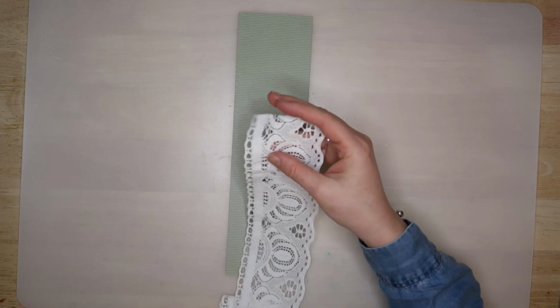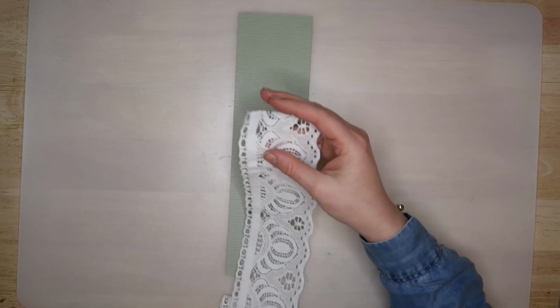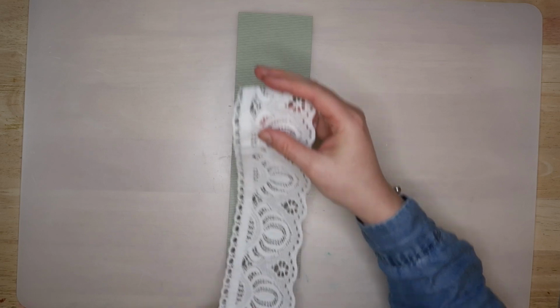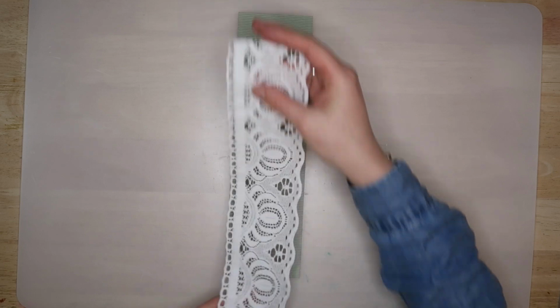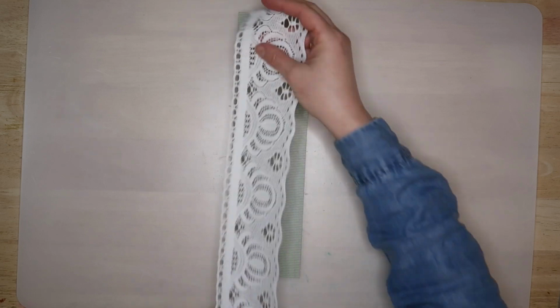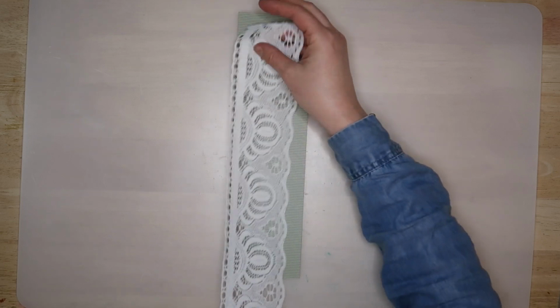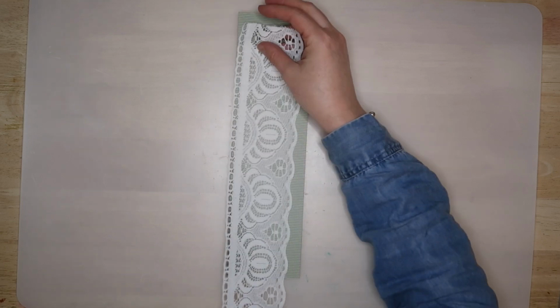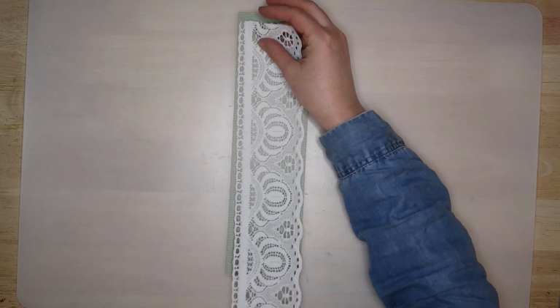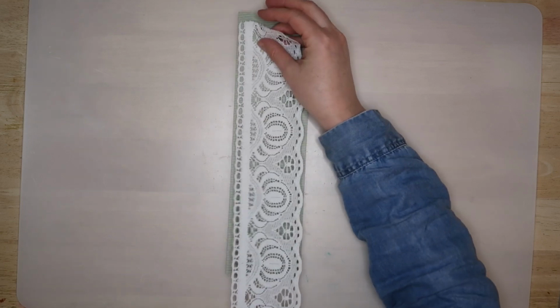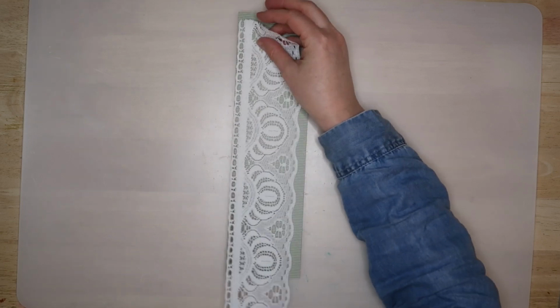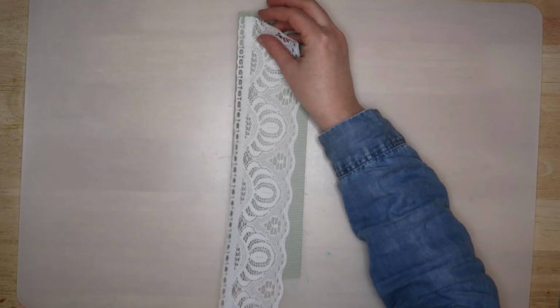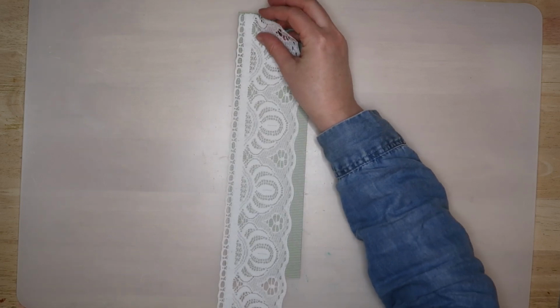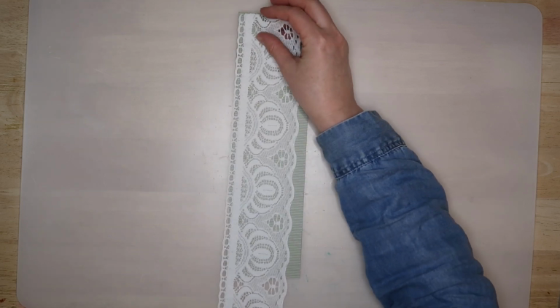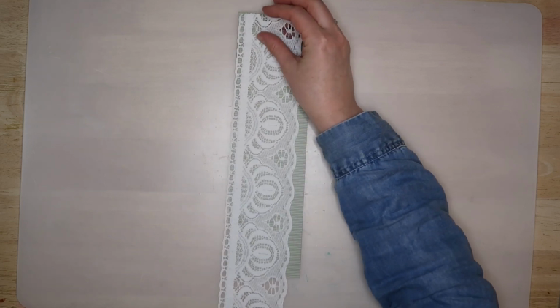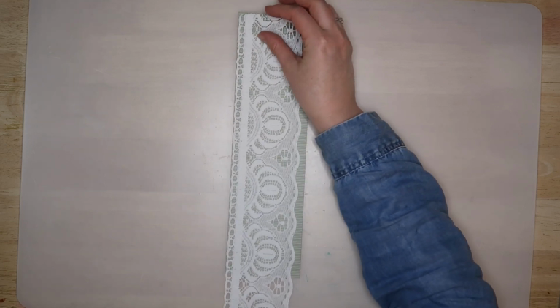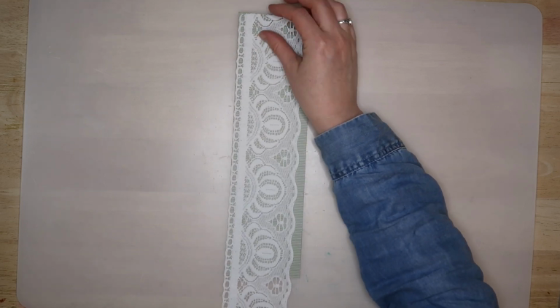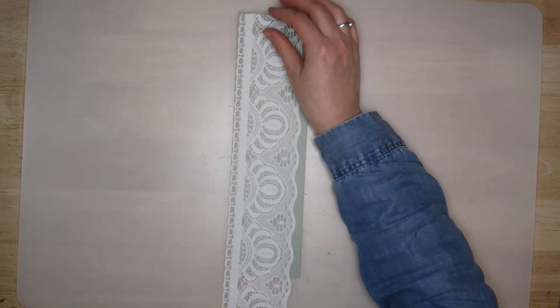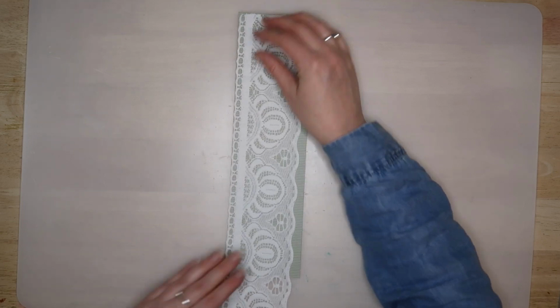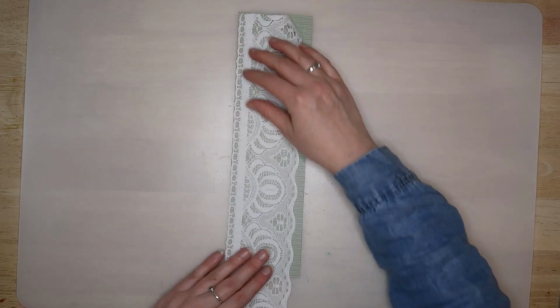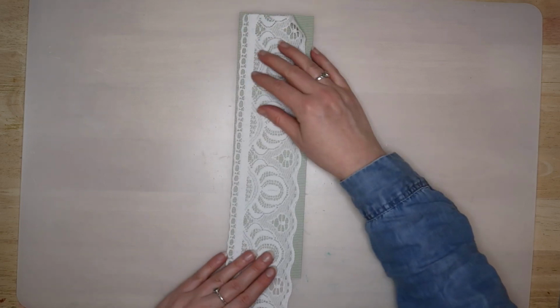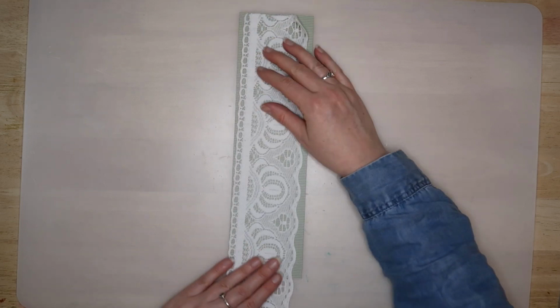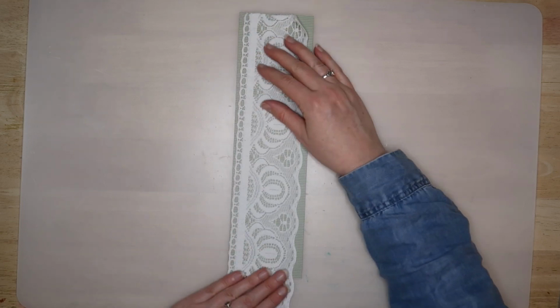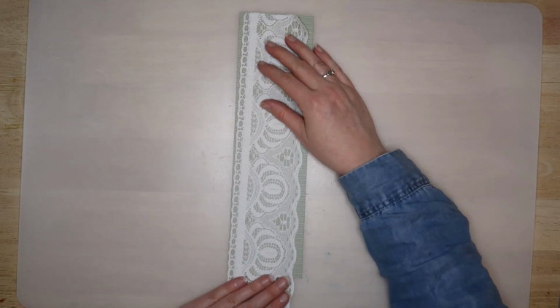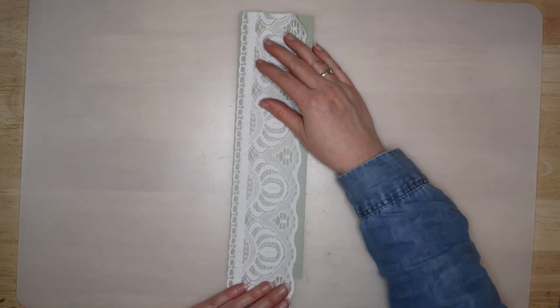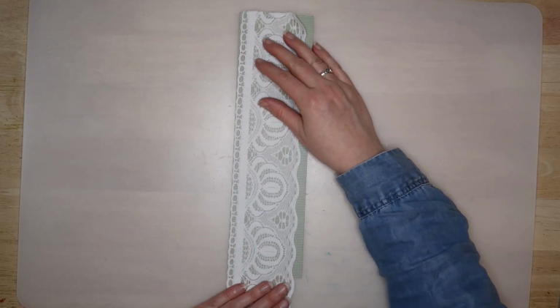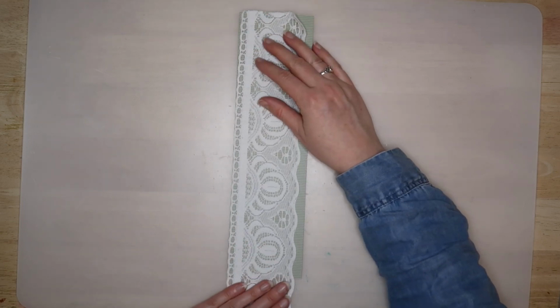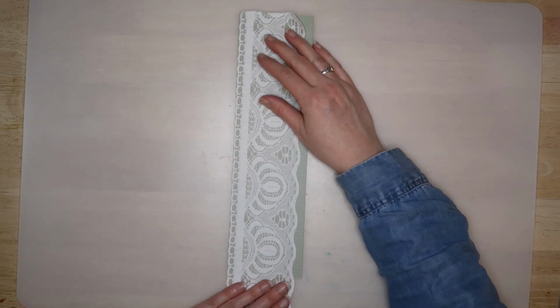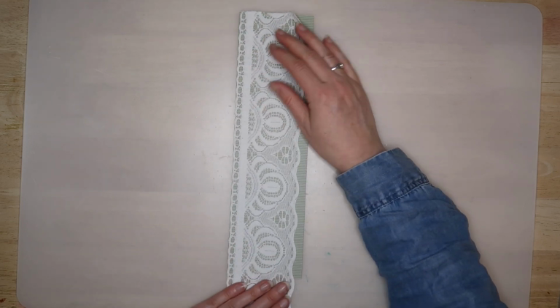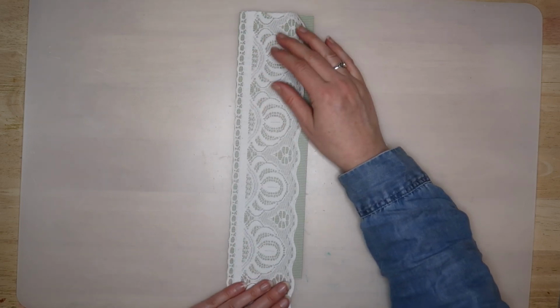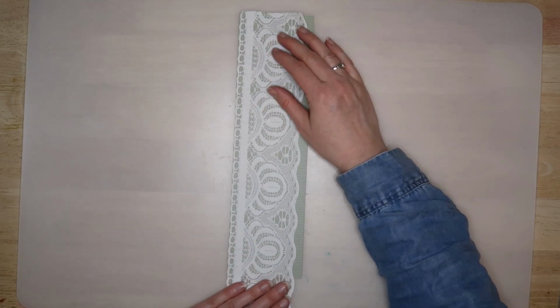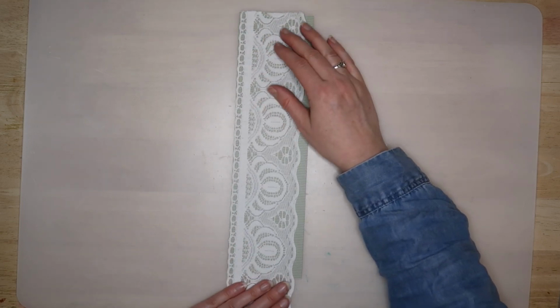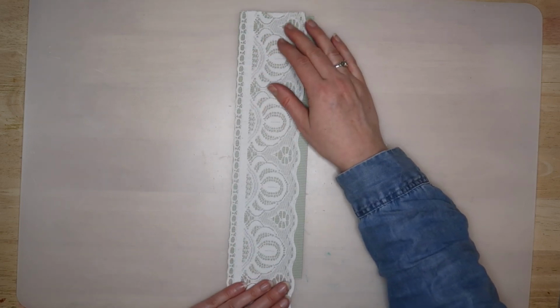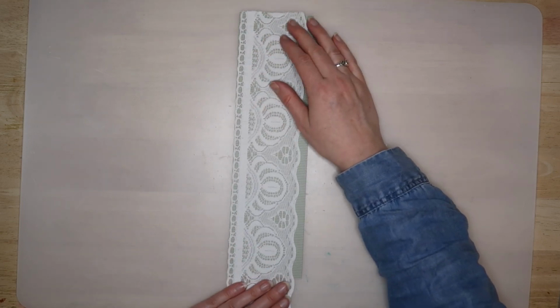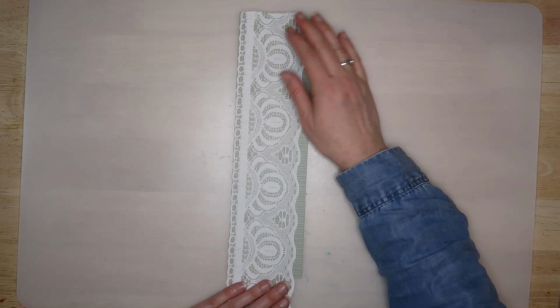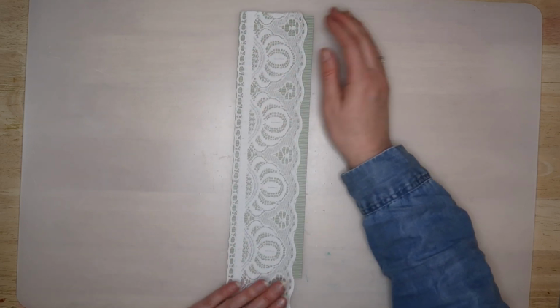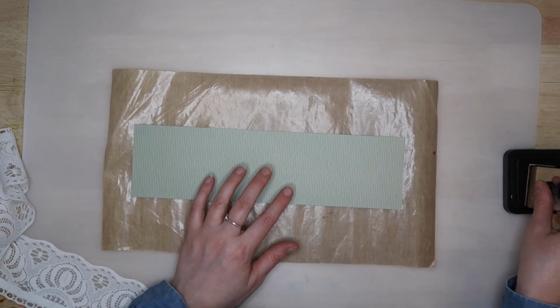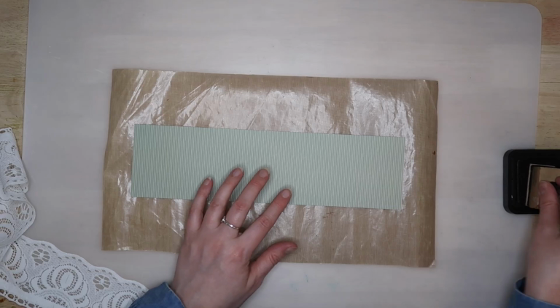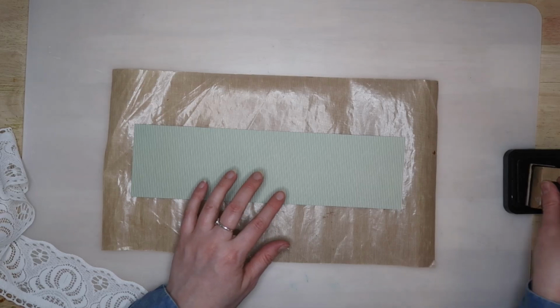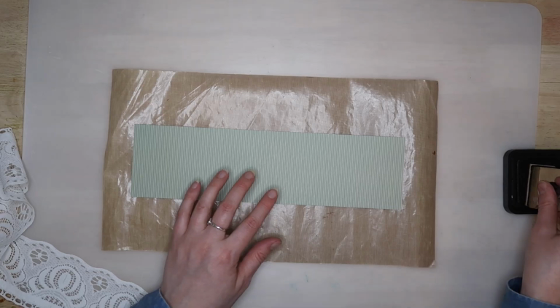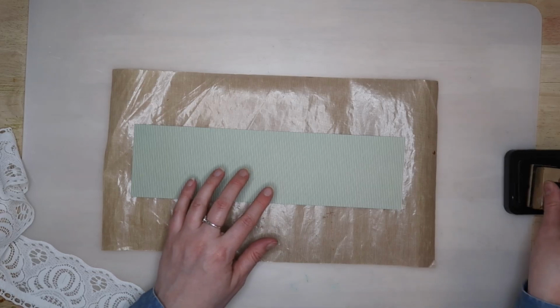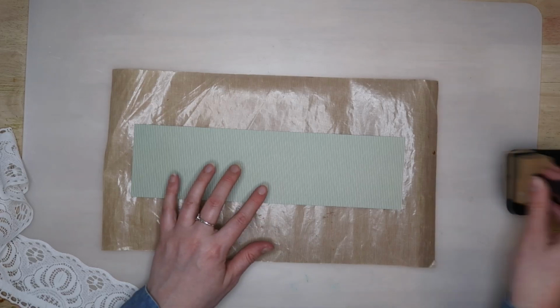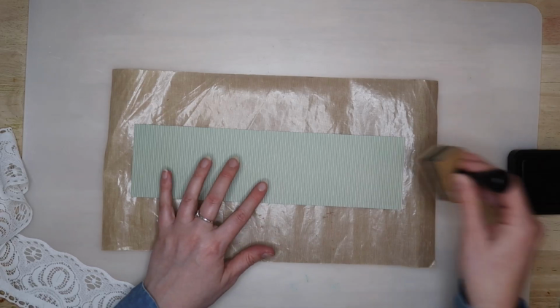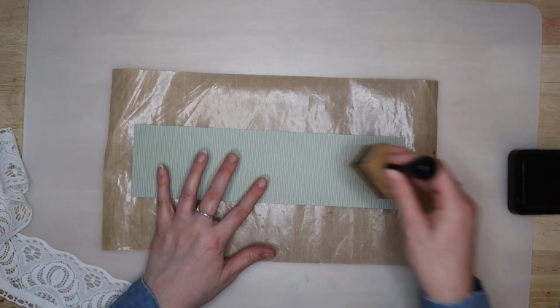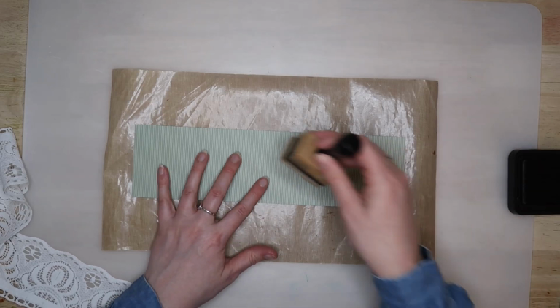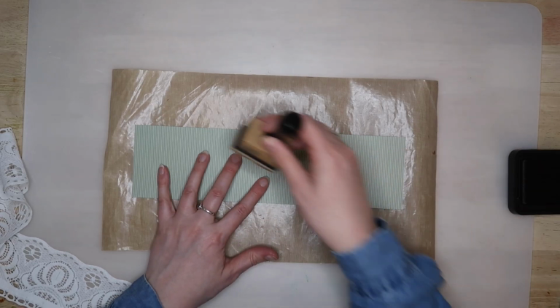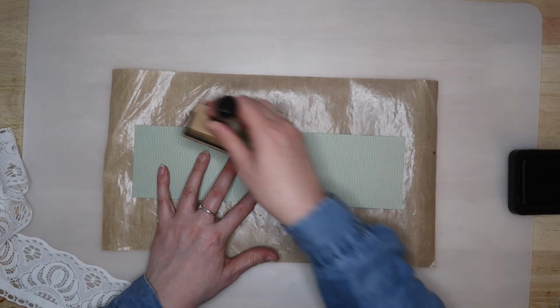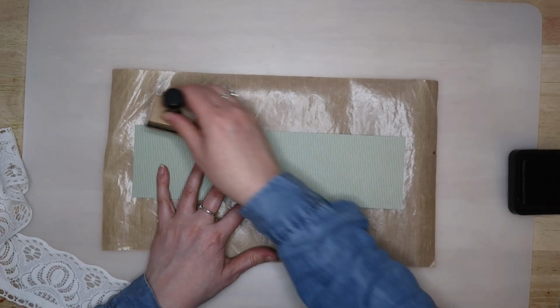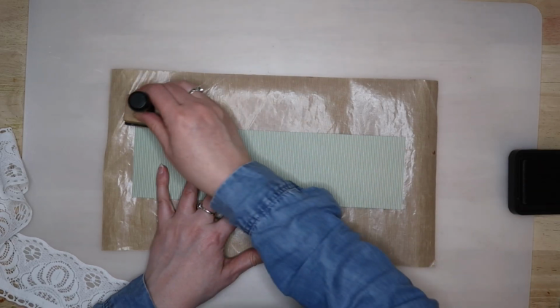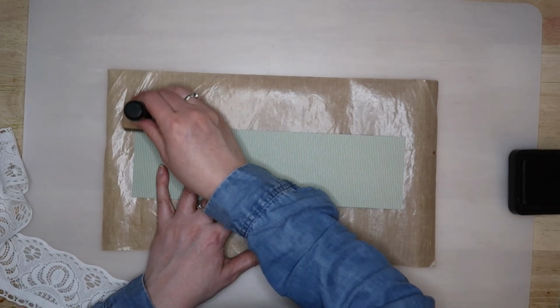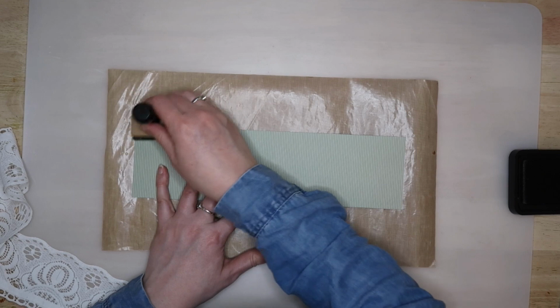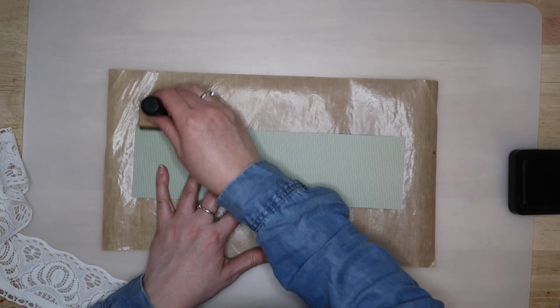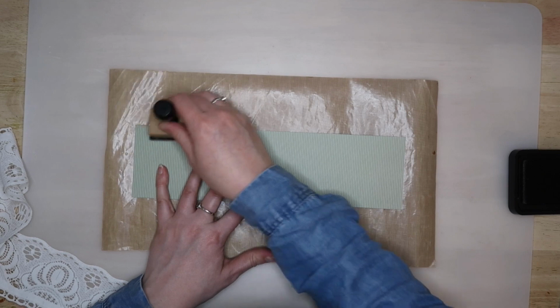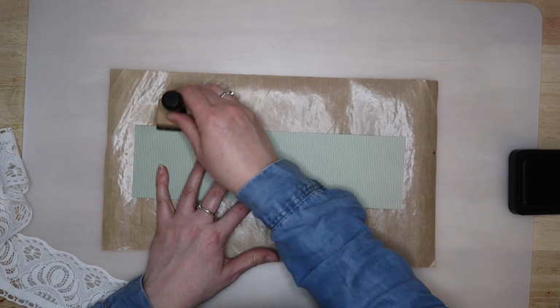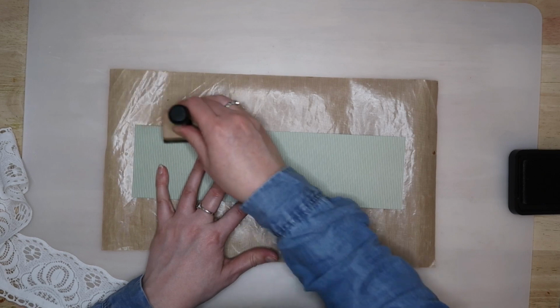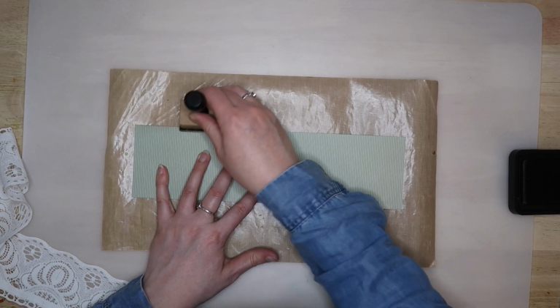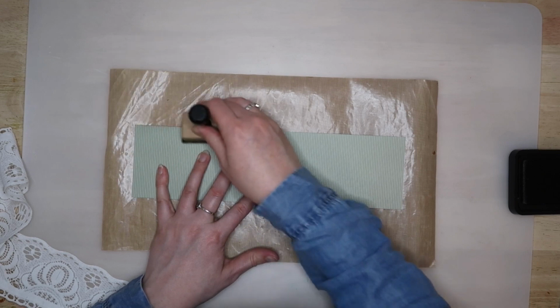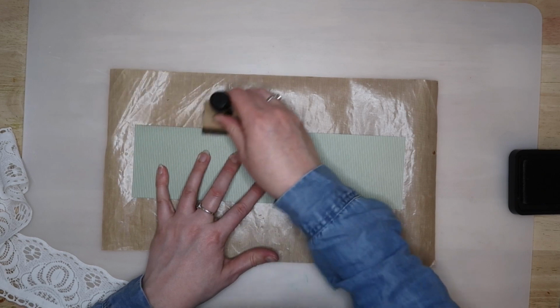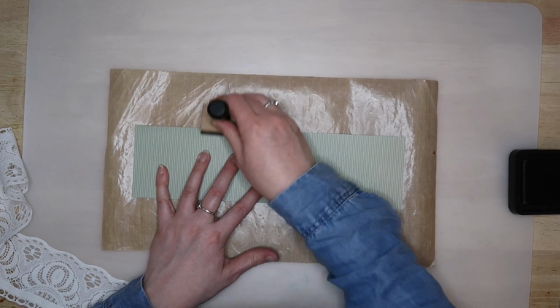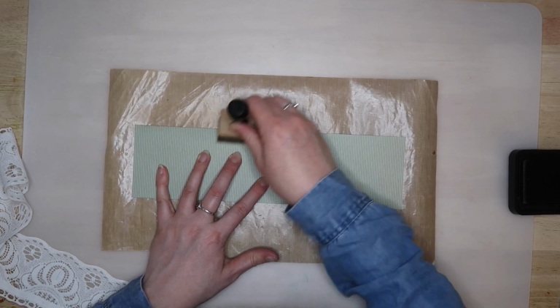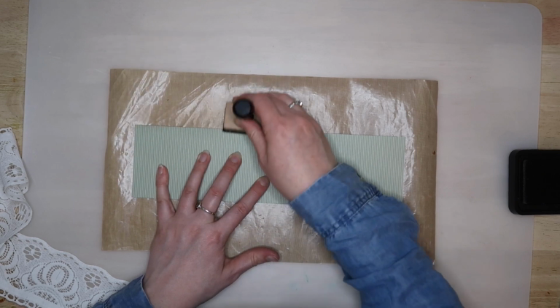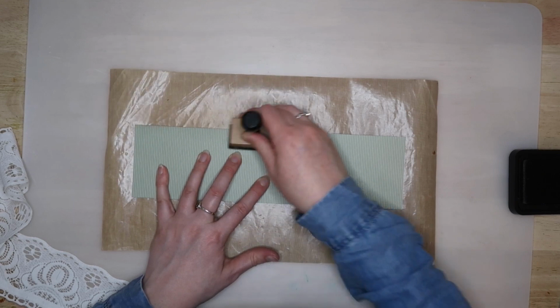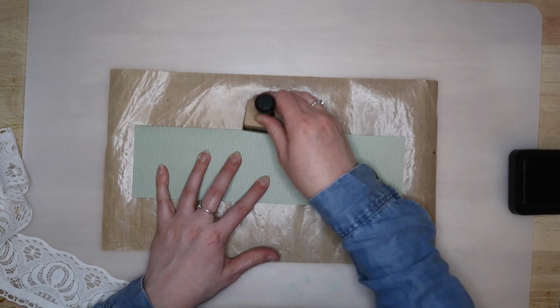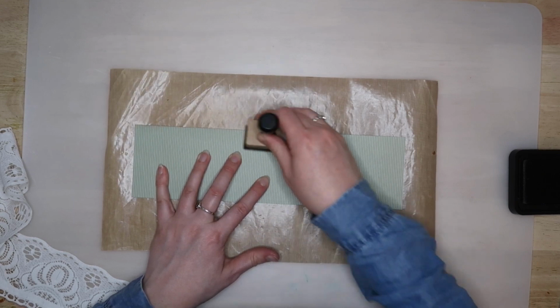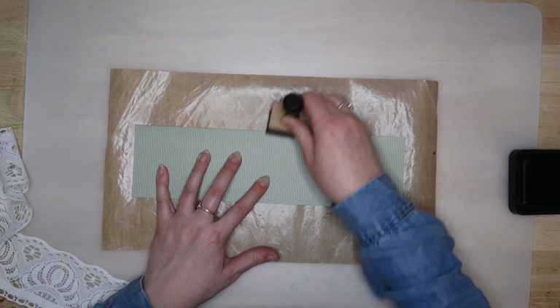Hi everyone, it's Rachel here at Cloudy Hands Crafts and today I'm showing you how to make a removable vertical belly band.